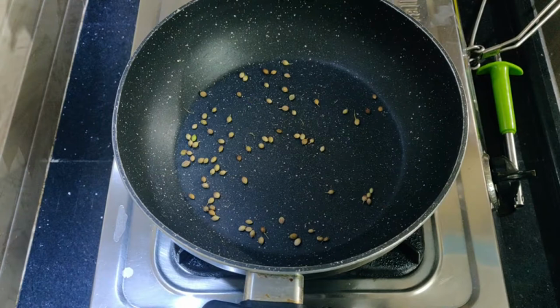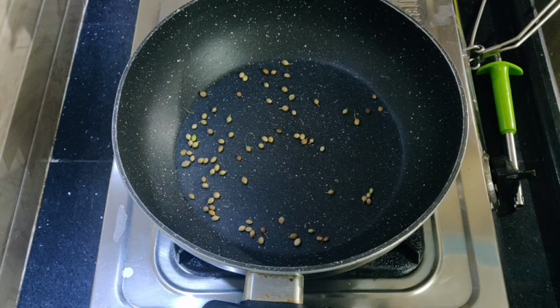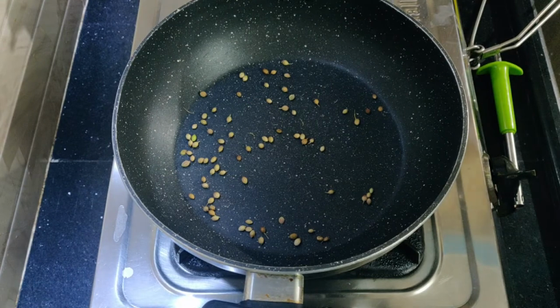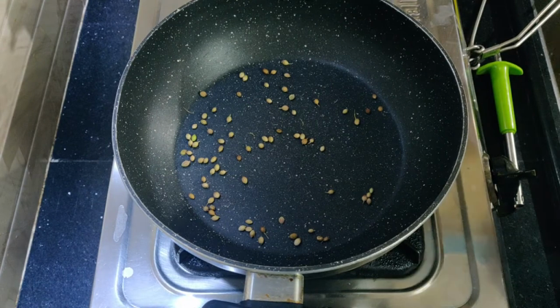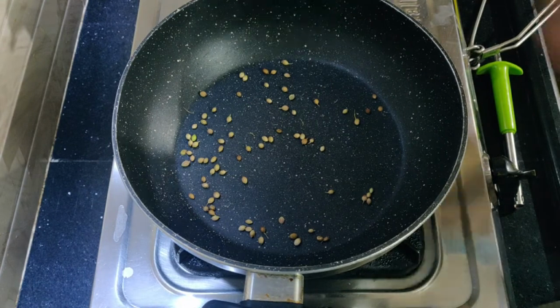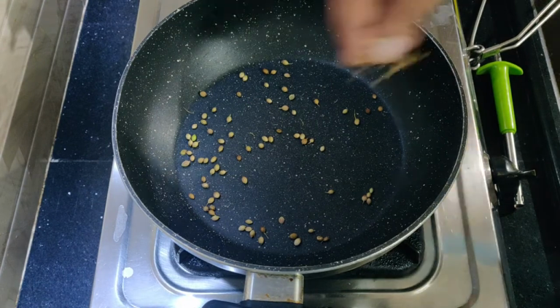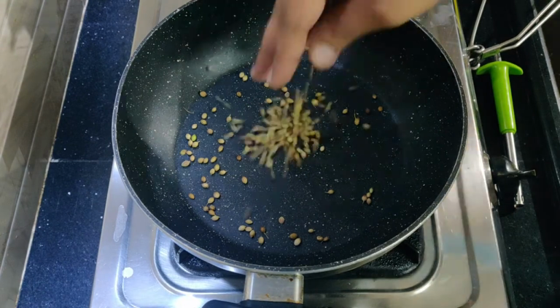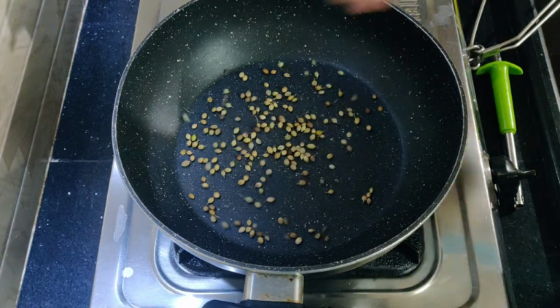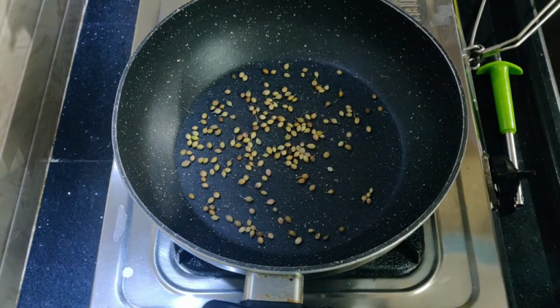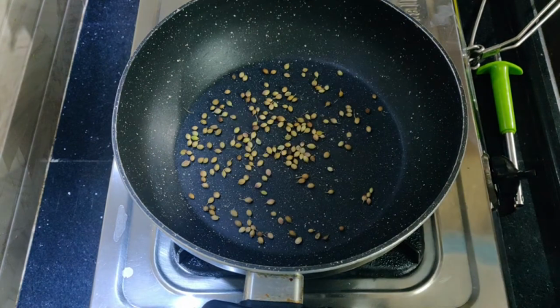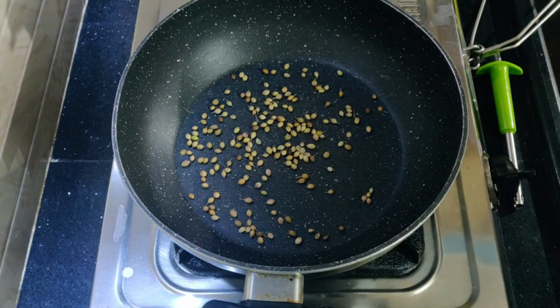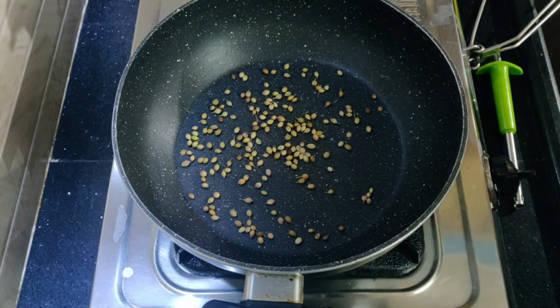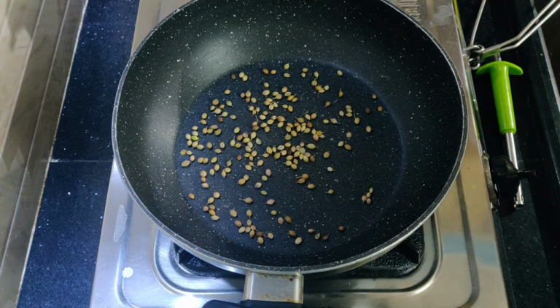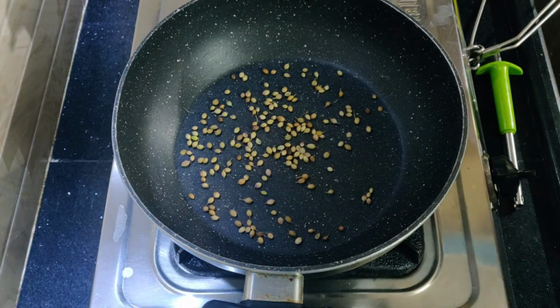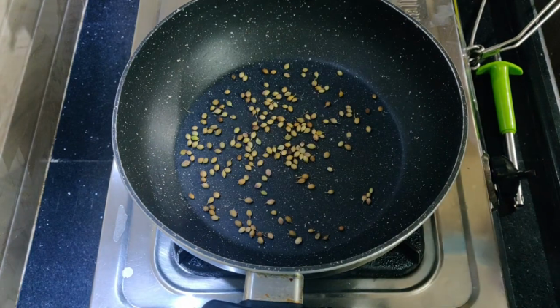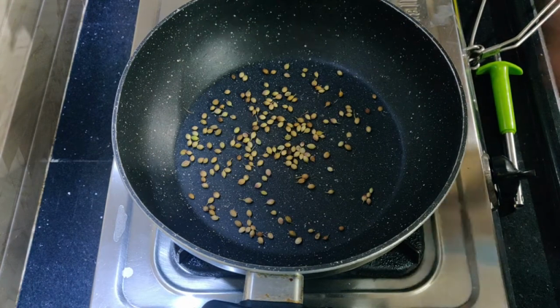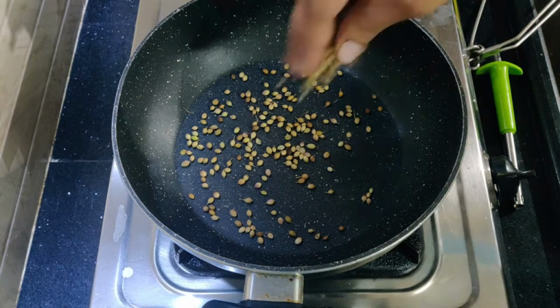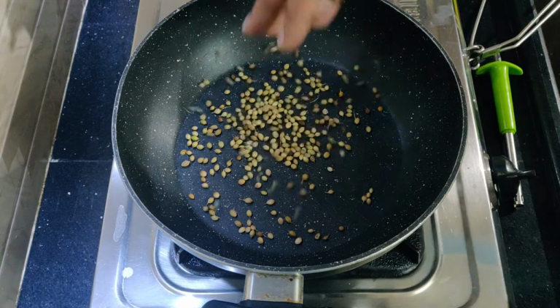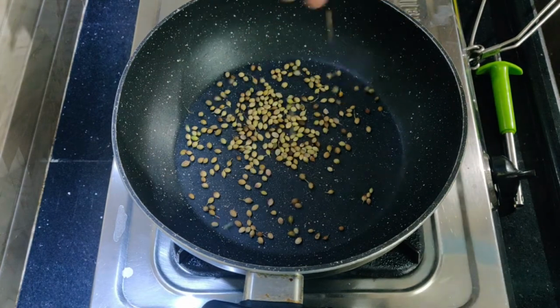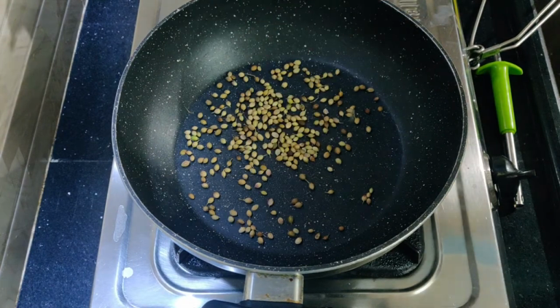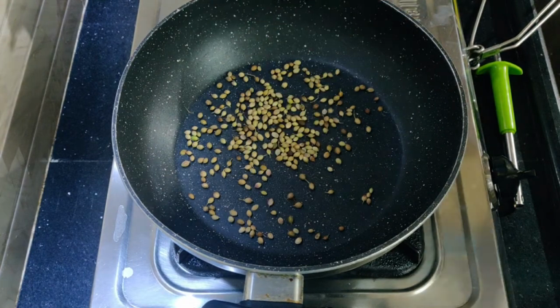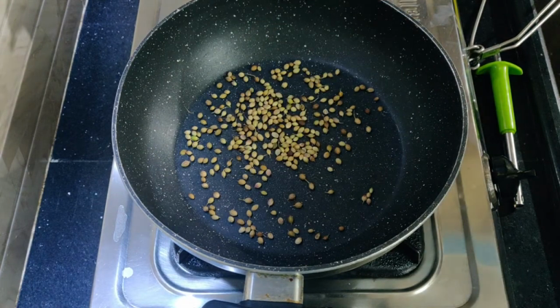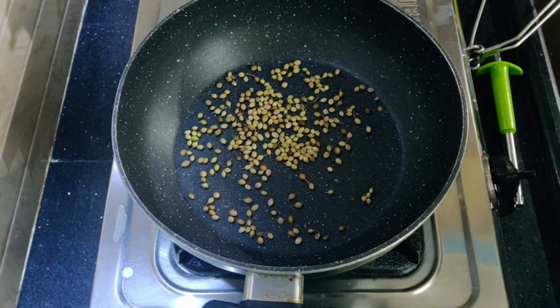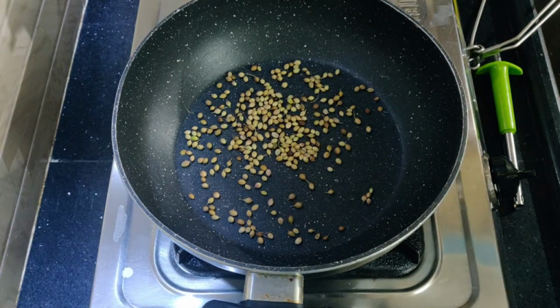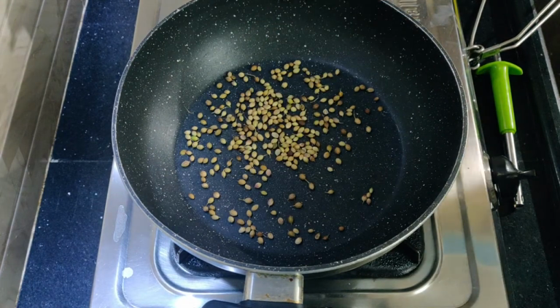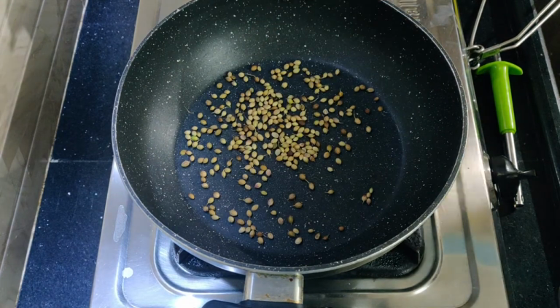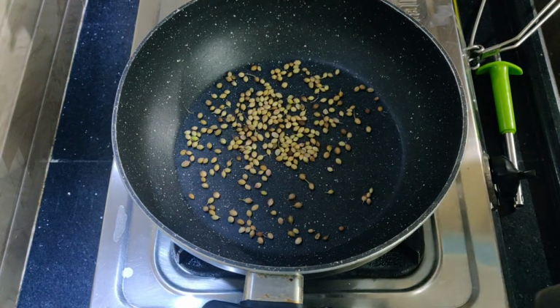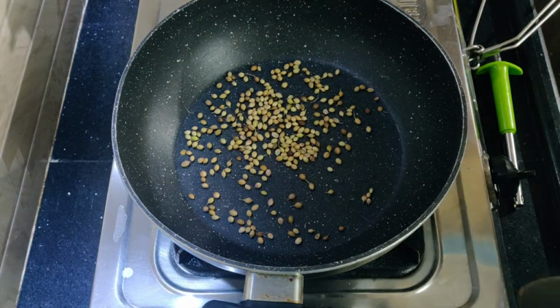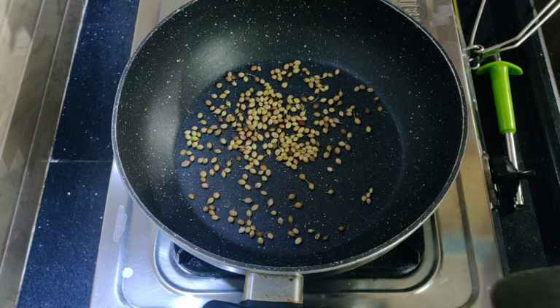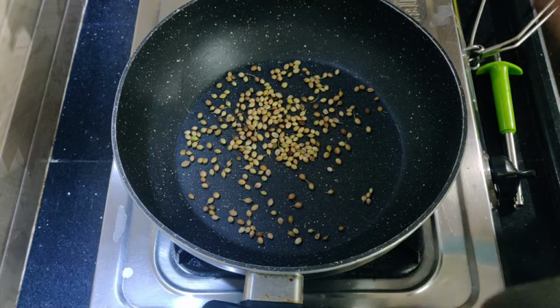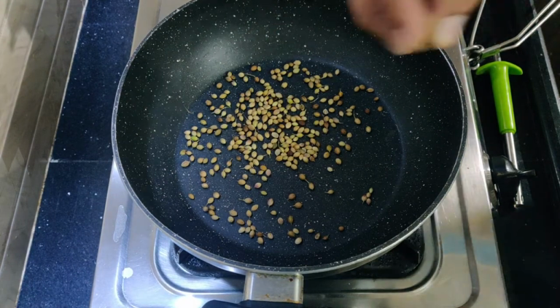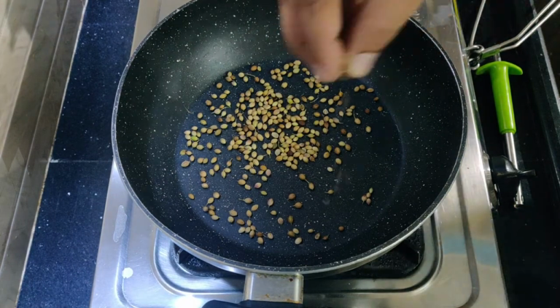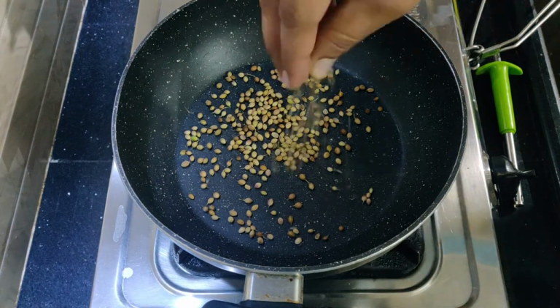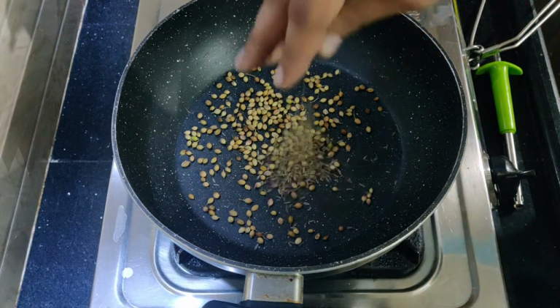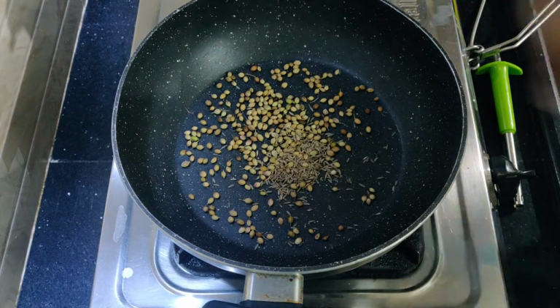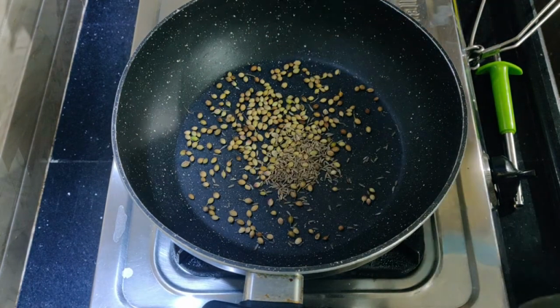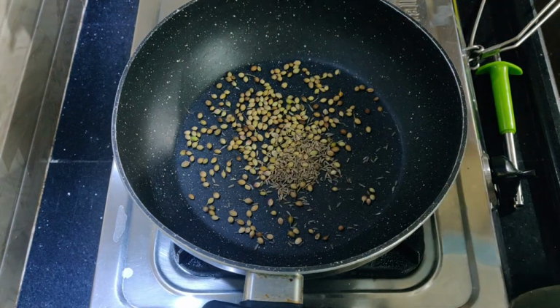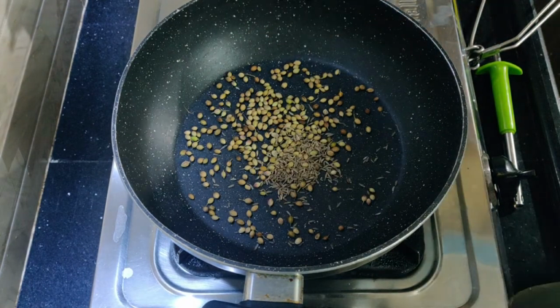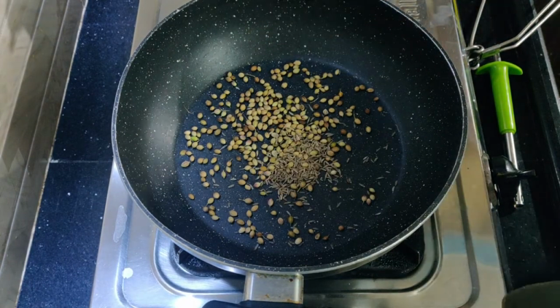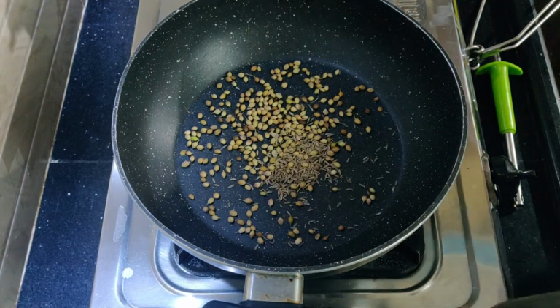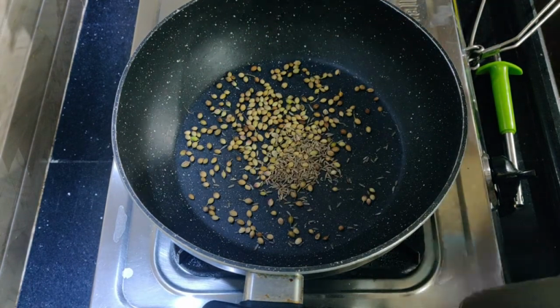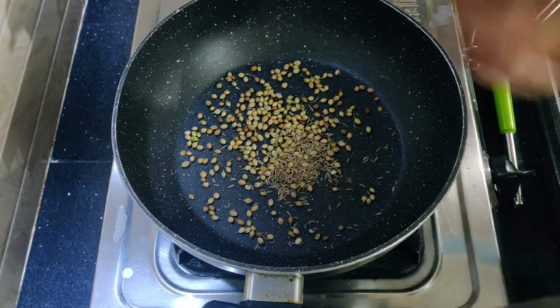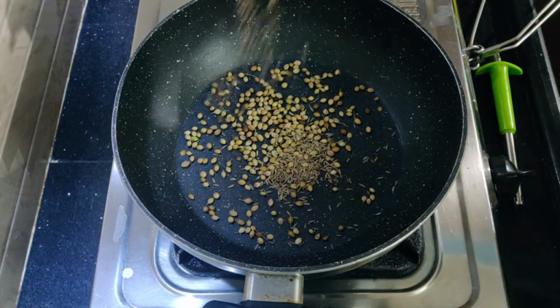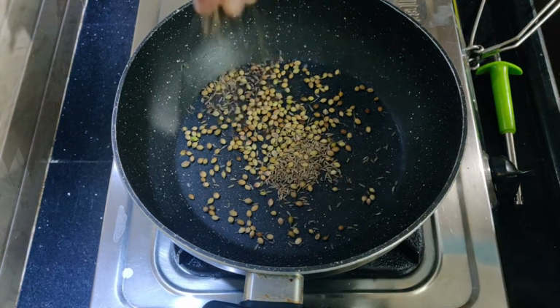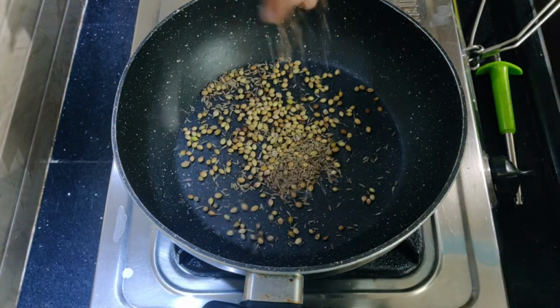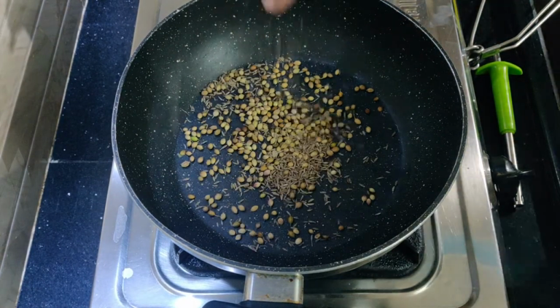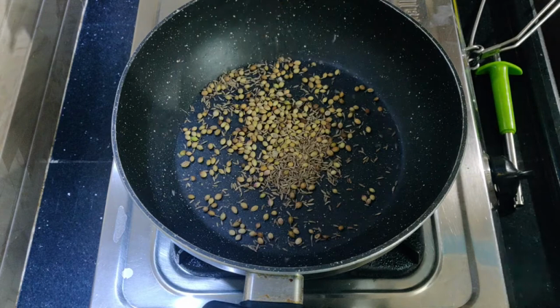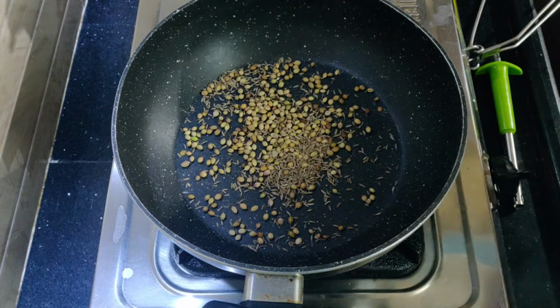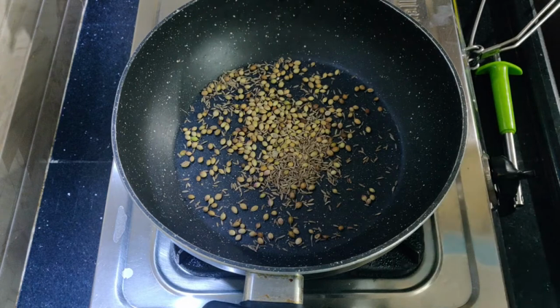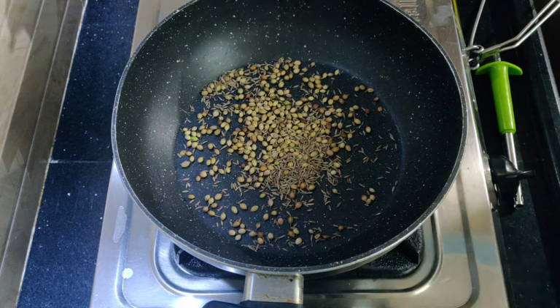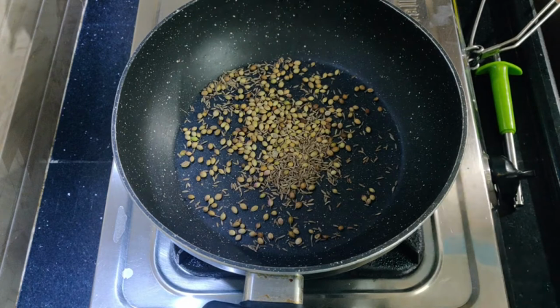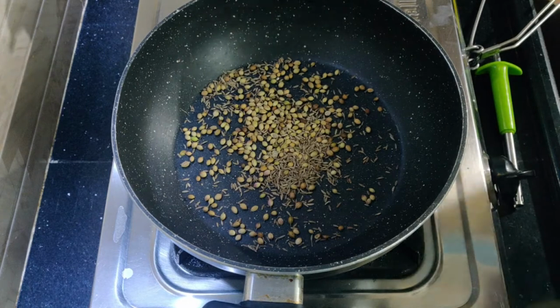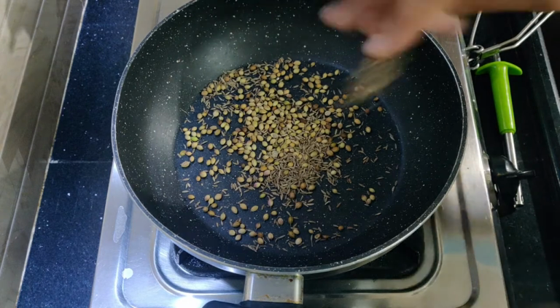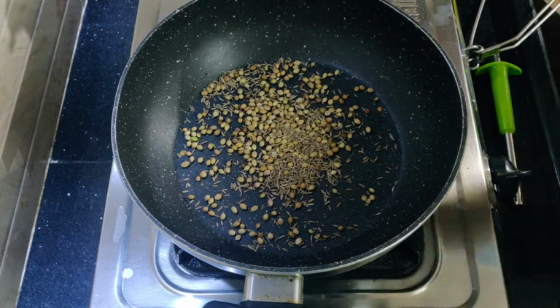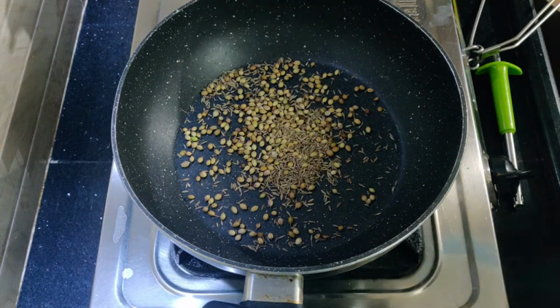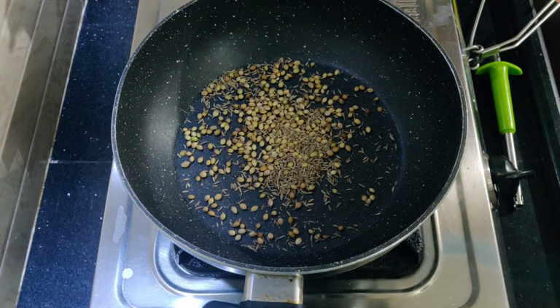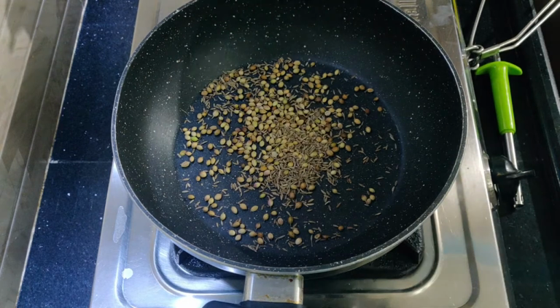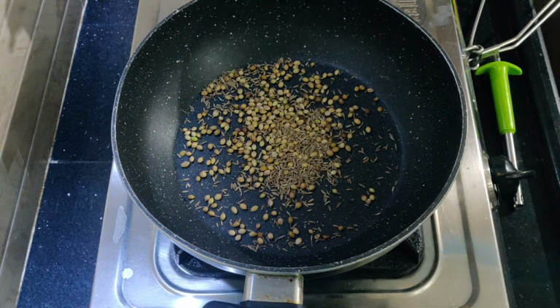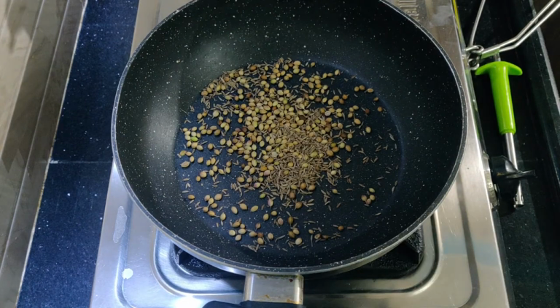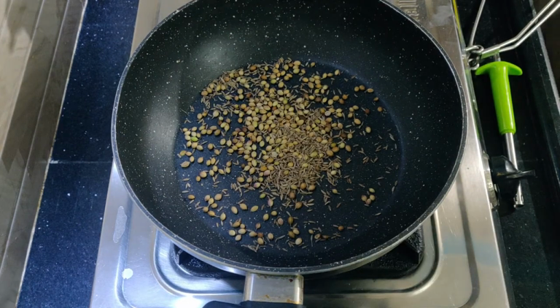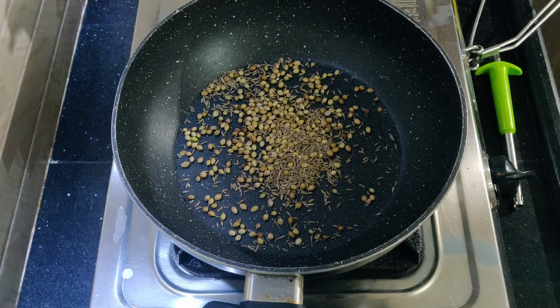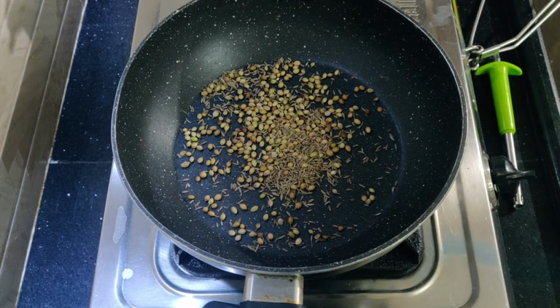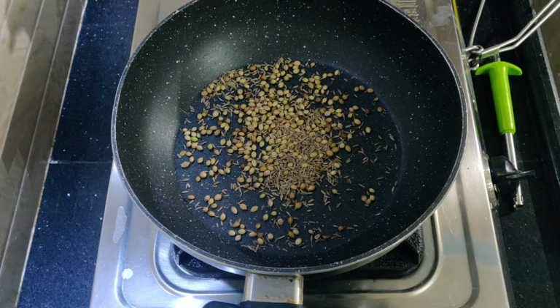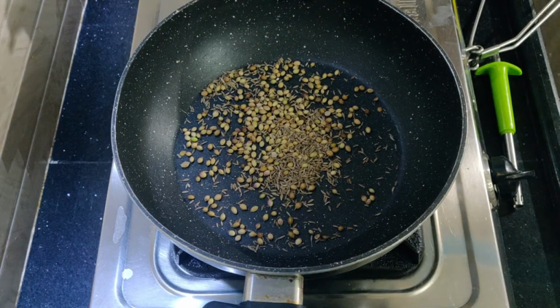First, we are making a masala. Put a tablespoon of salt and a tablespoon of jilak, and fry it in a dry roast.